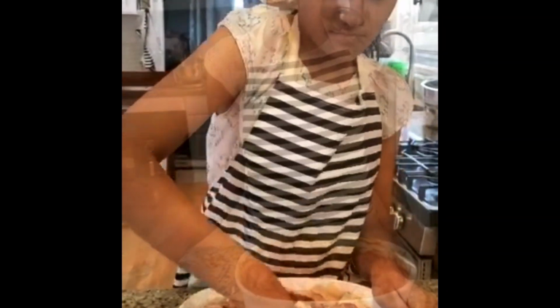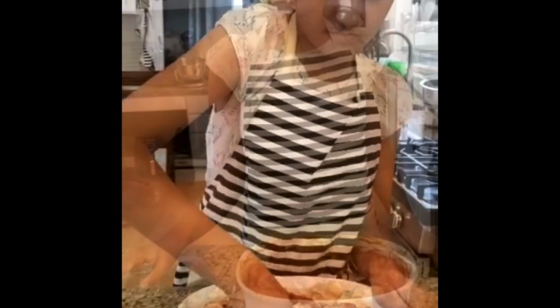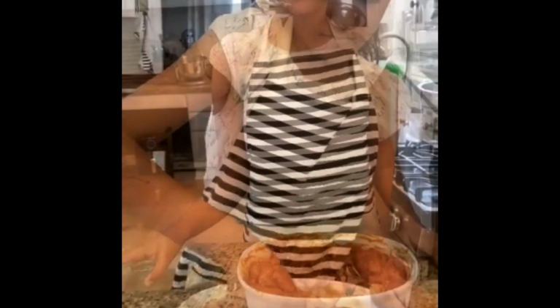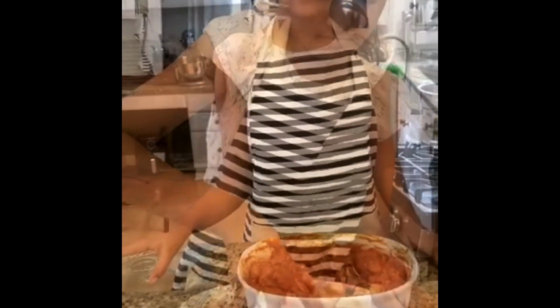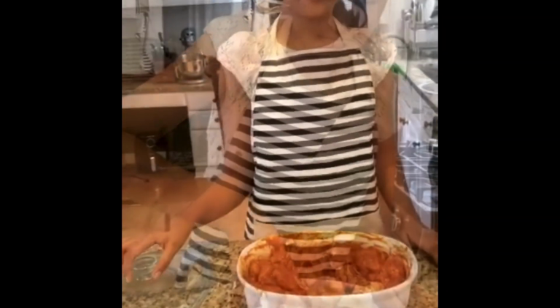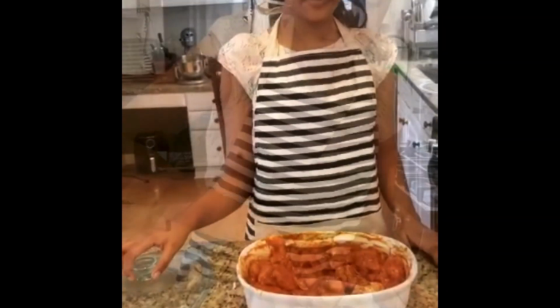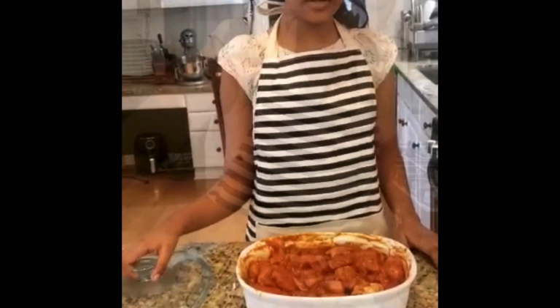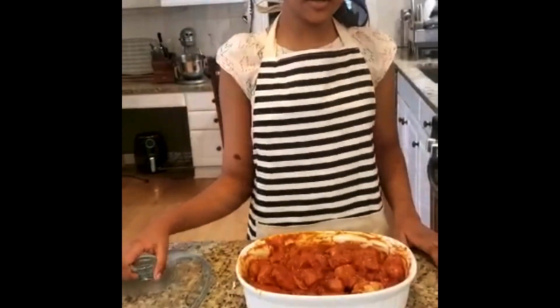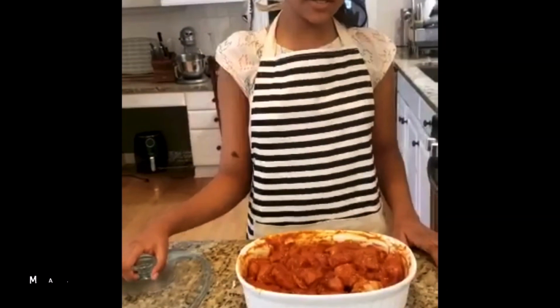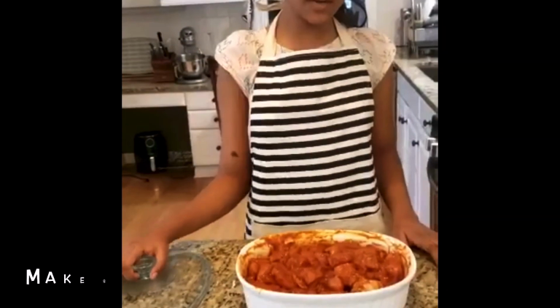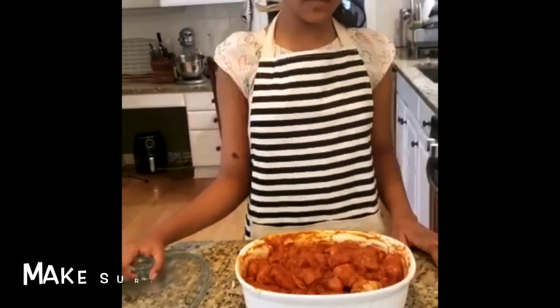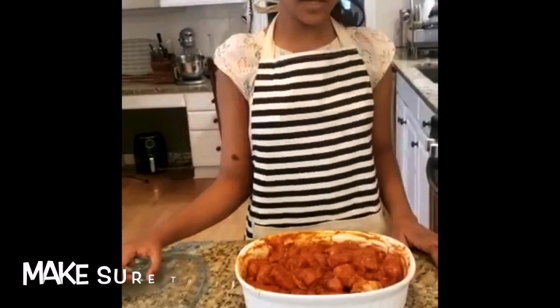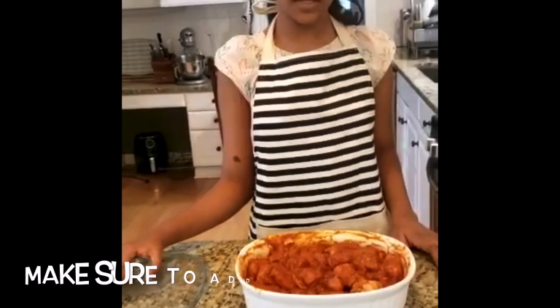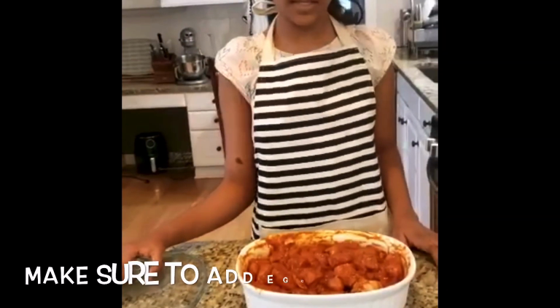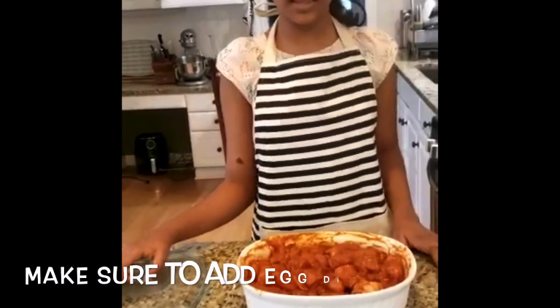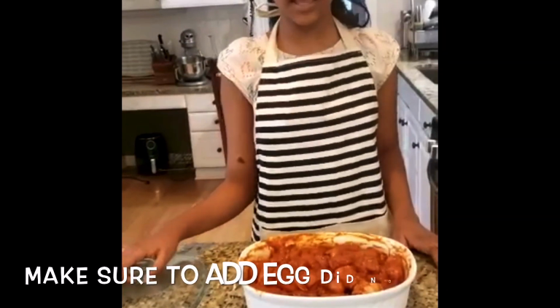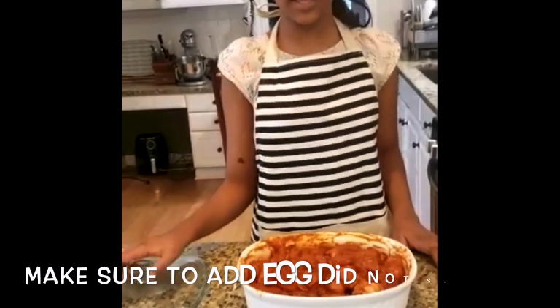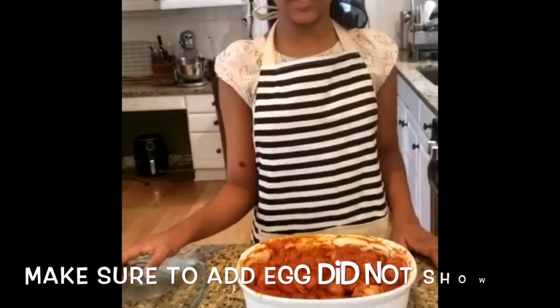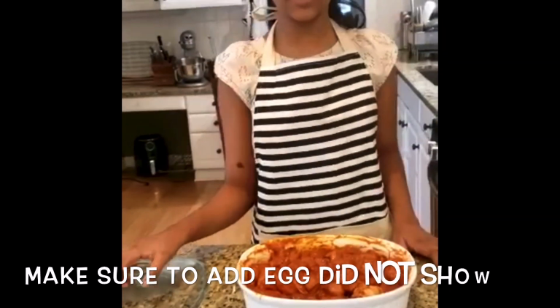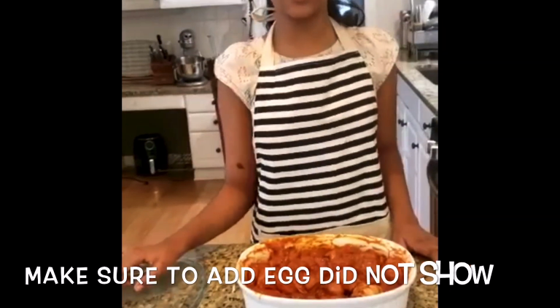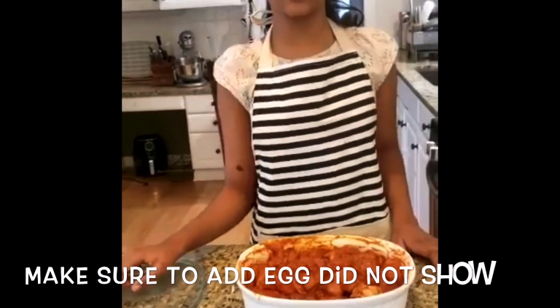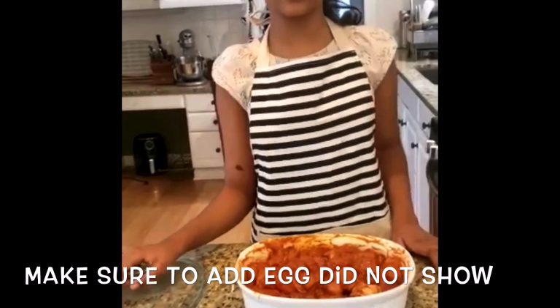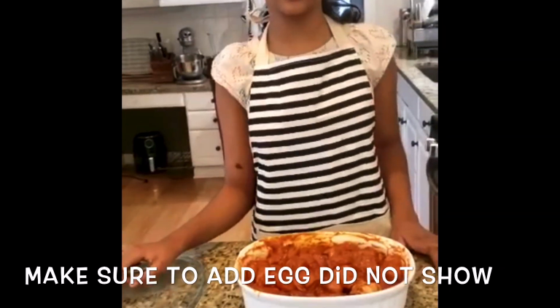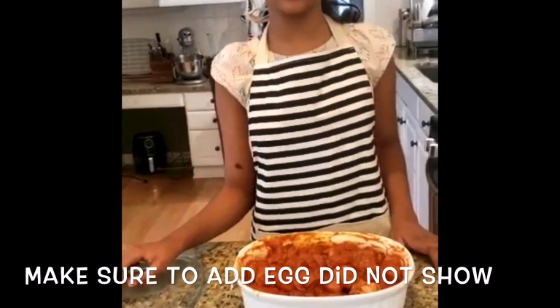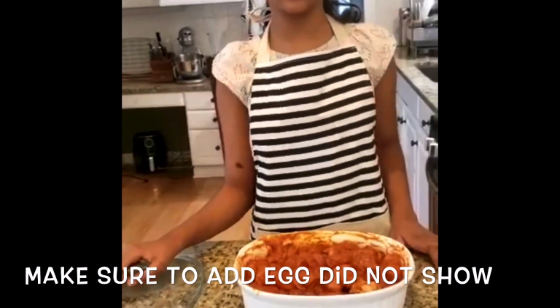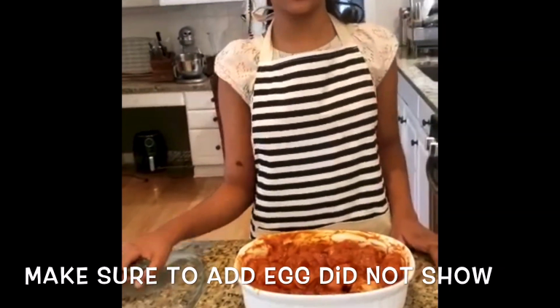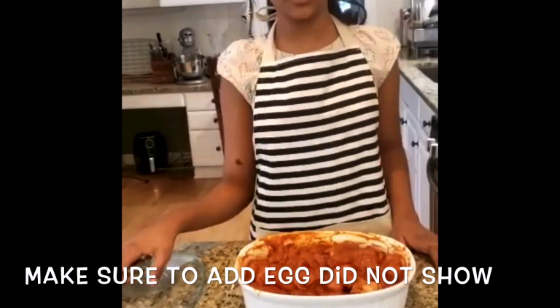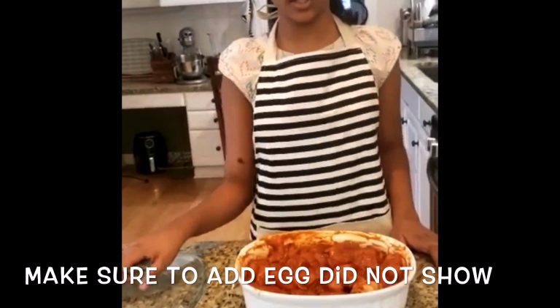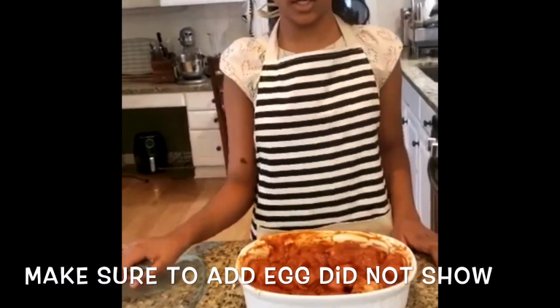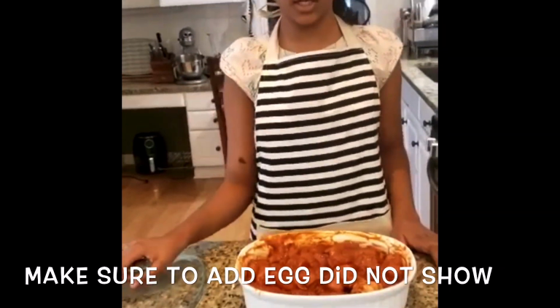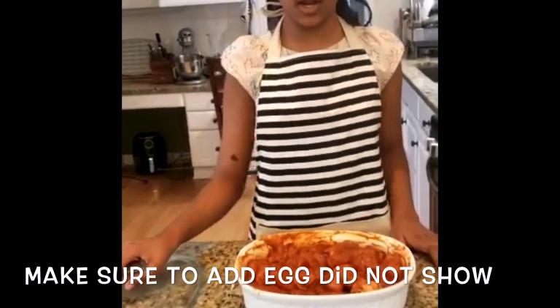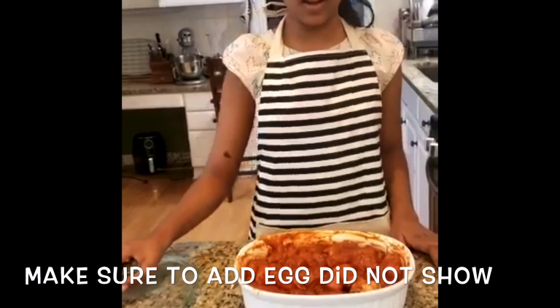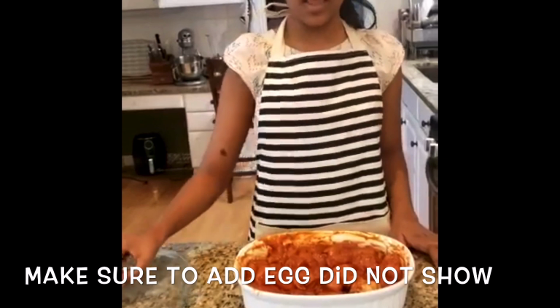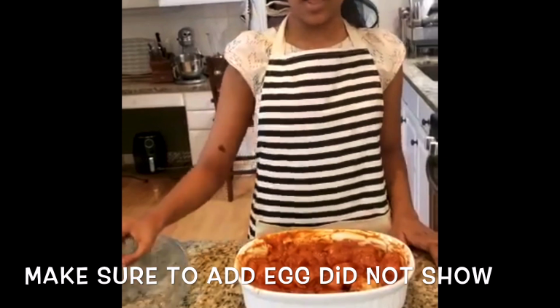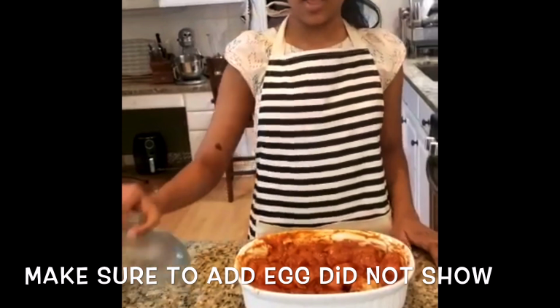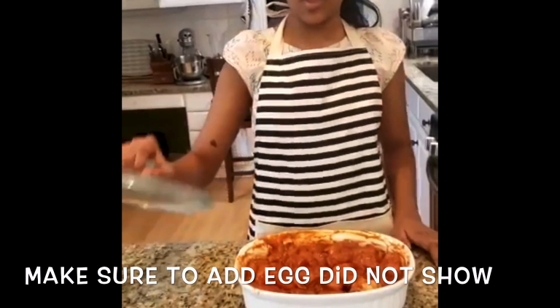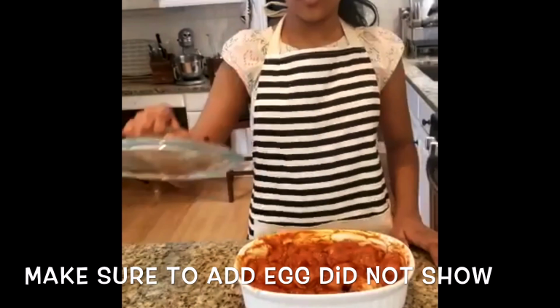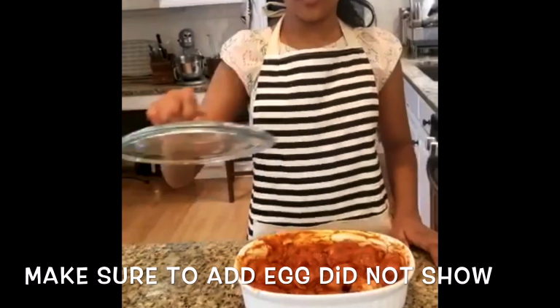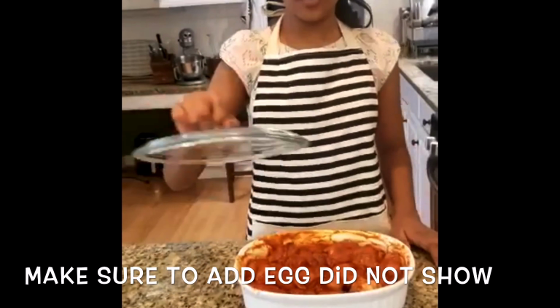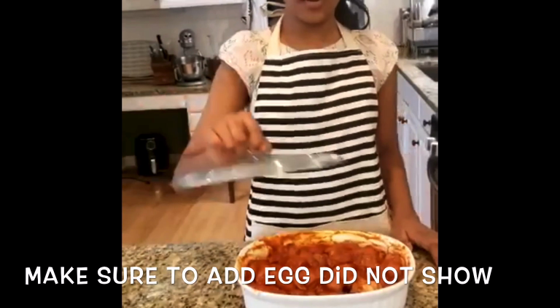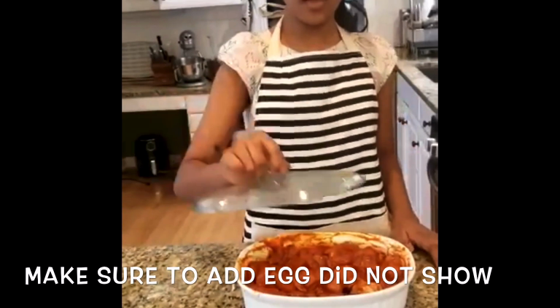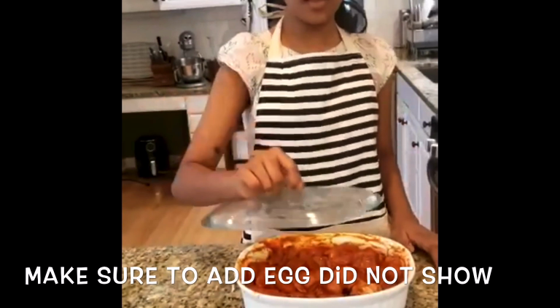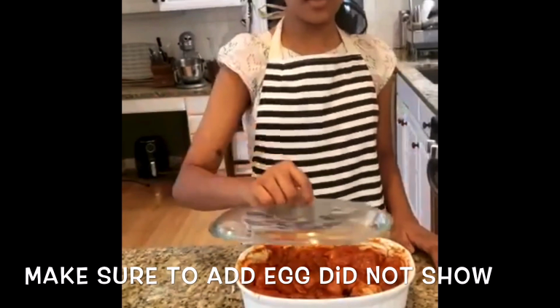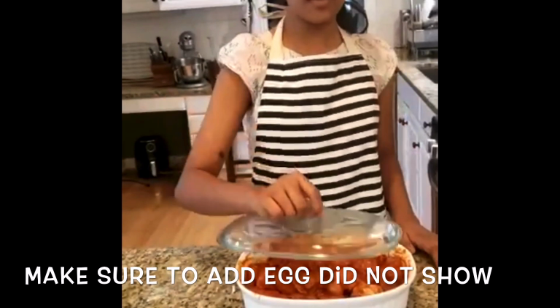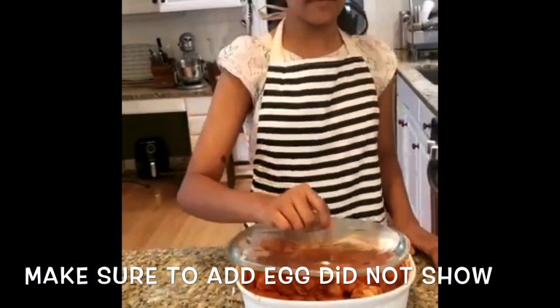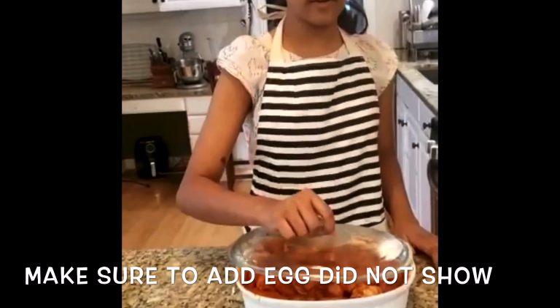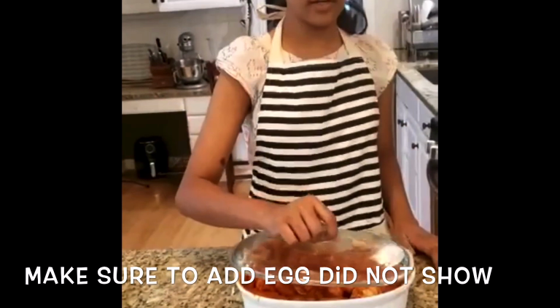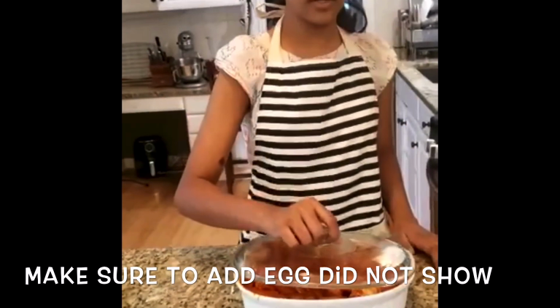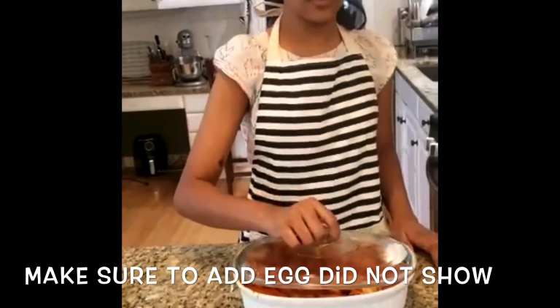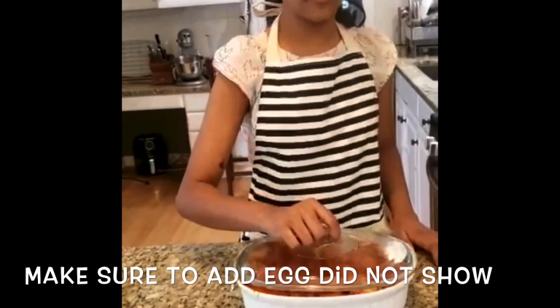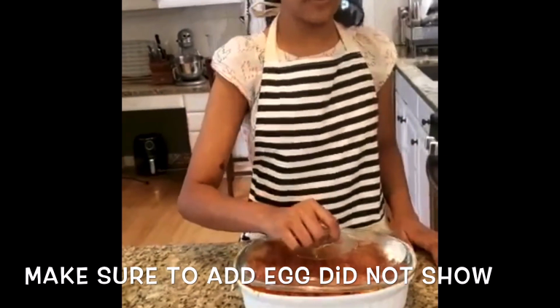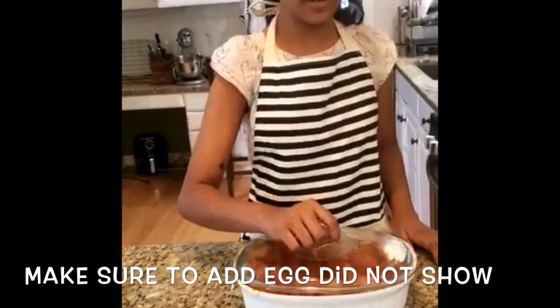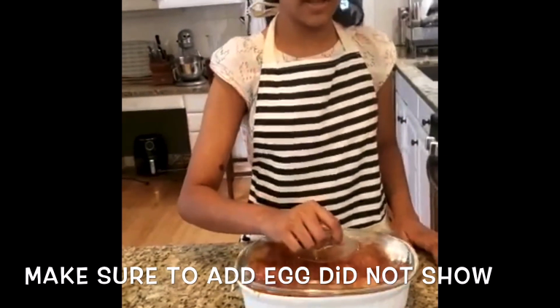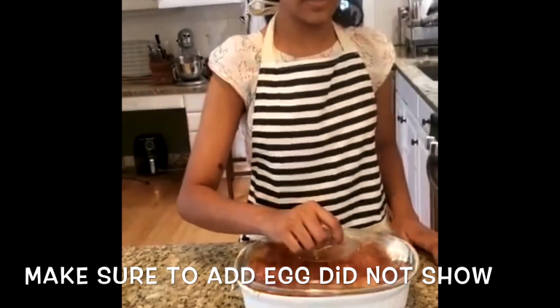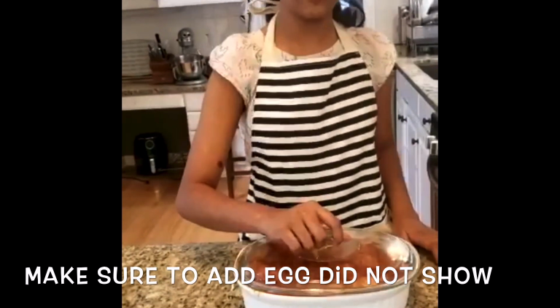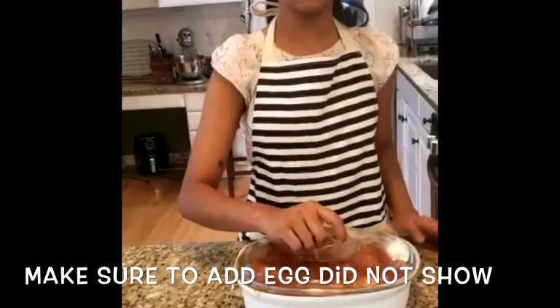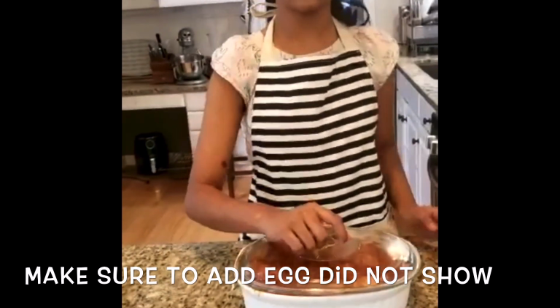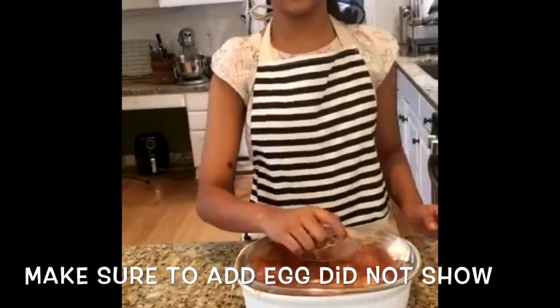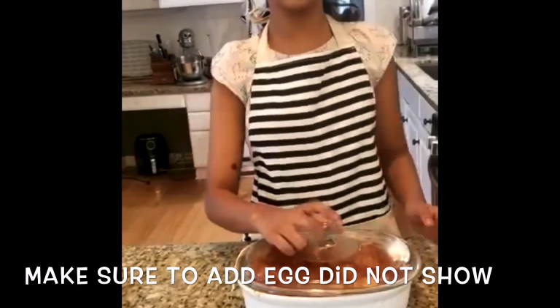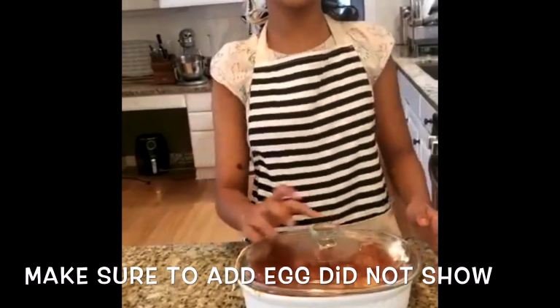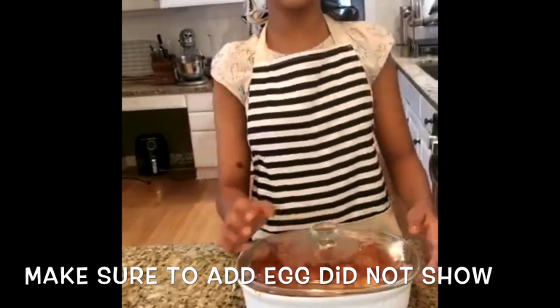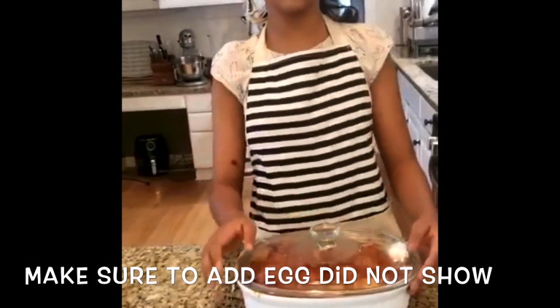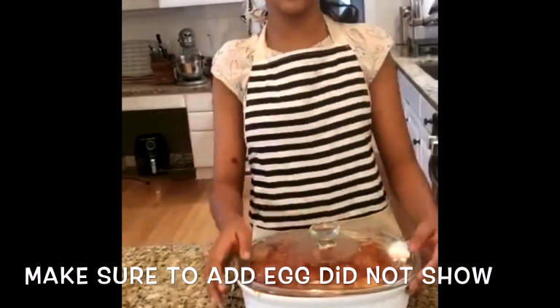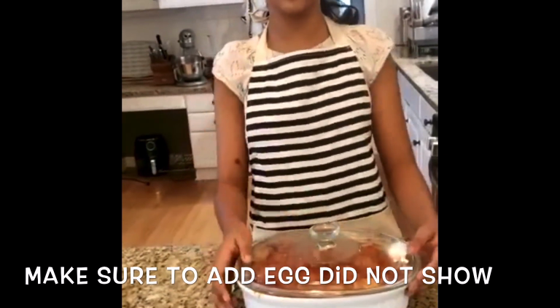Then you have to mix it well. After you're done mixing the eggs inside the chicken, put it in the fridge overnight. It will taste better.